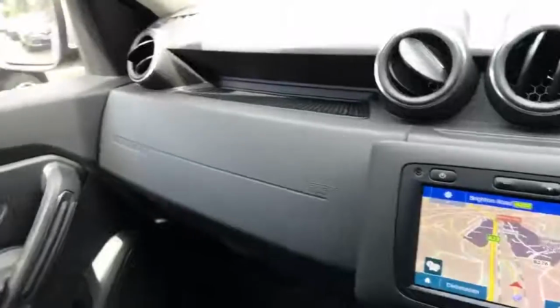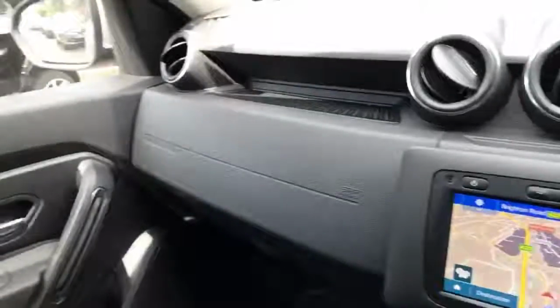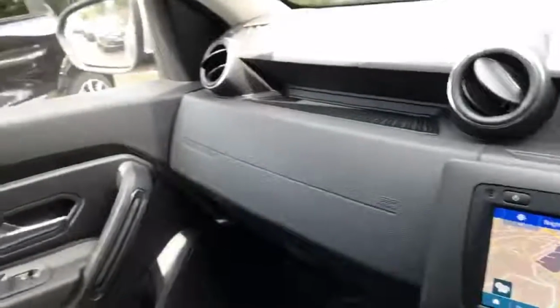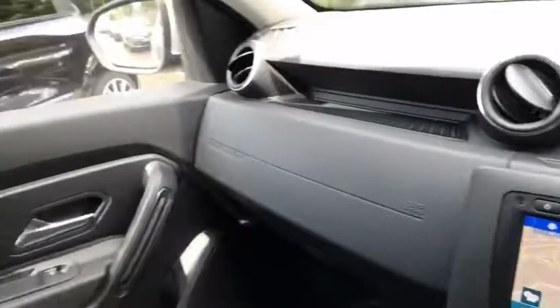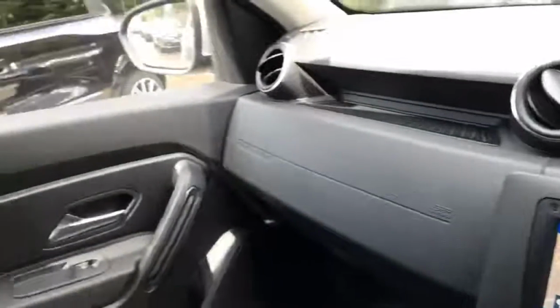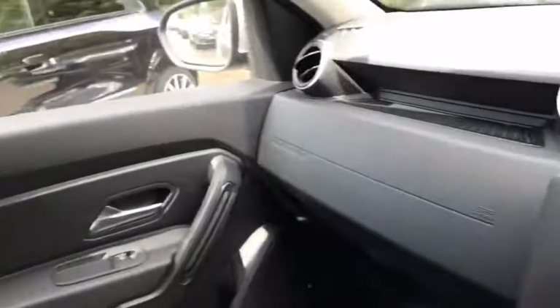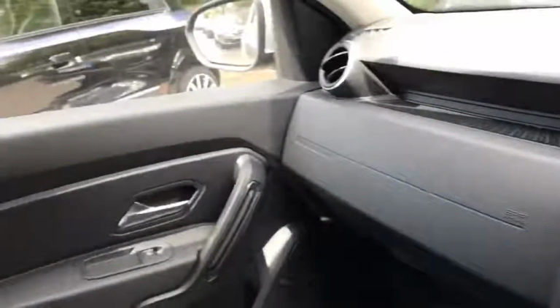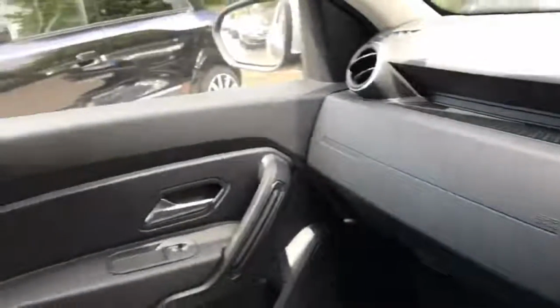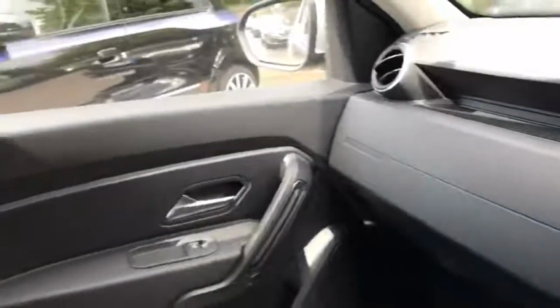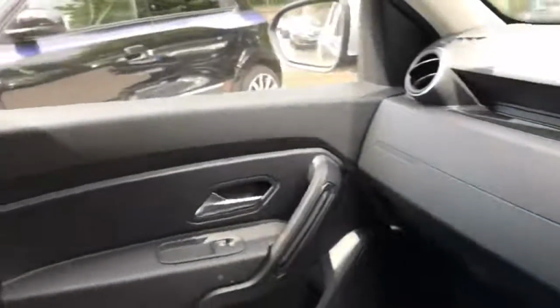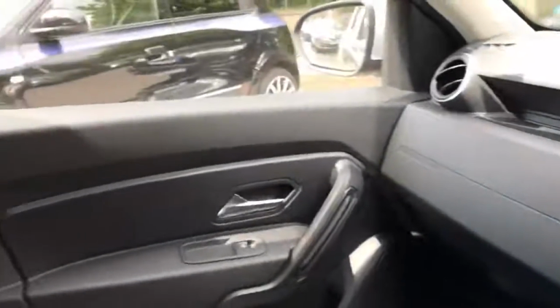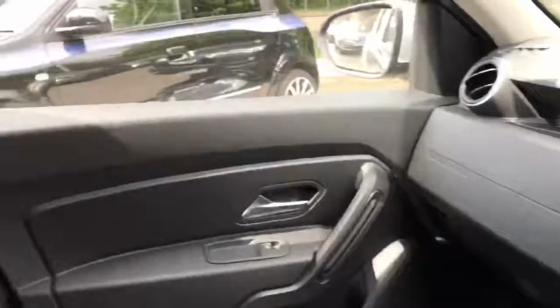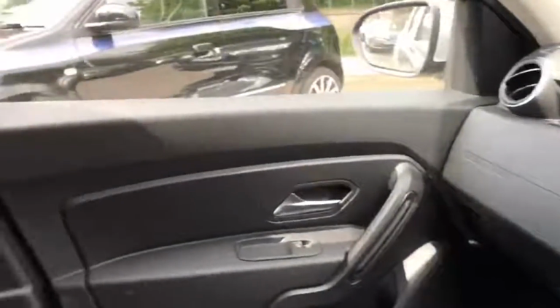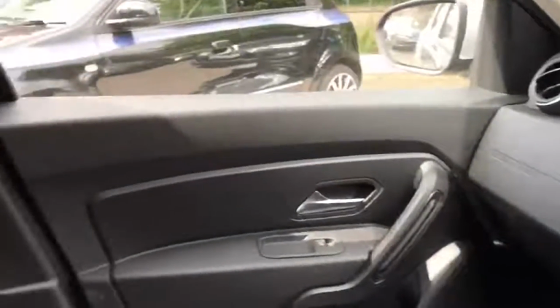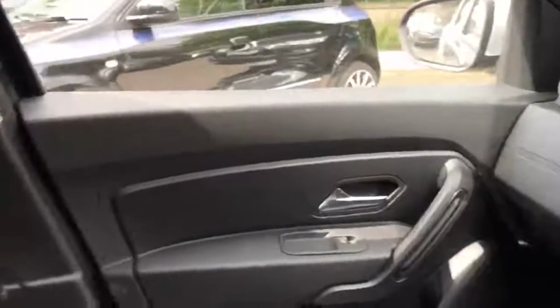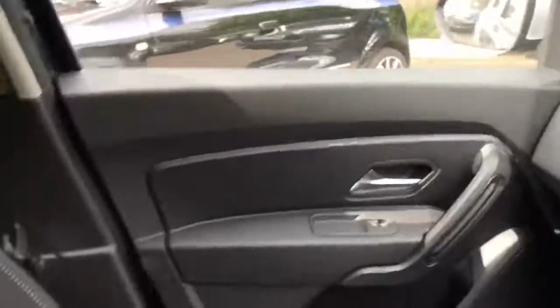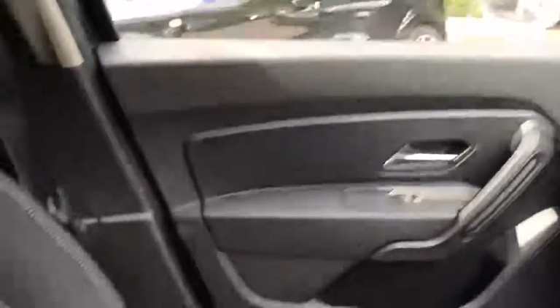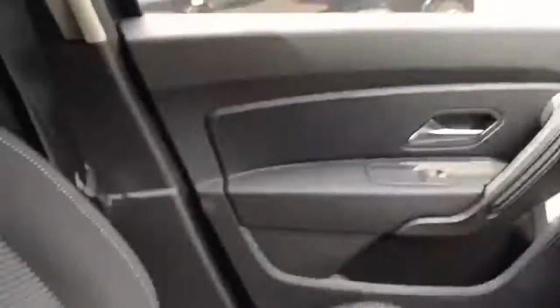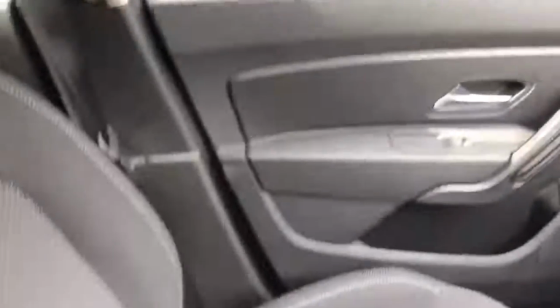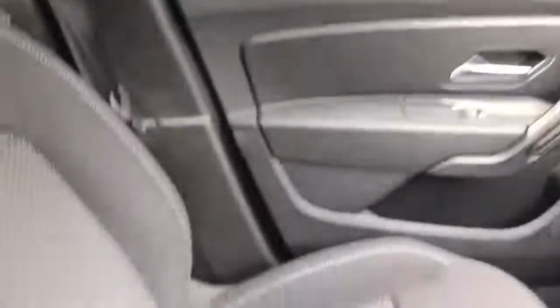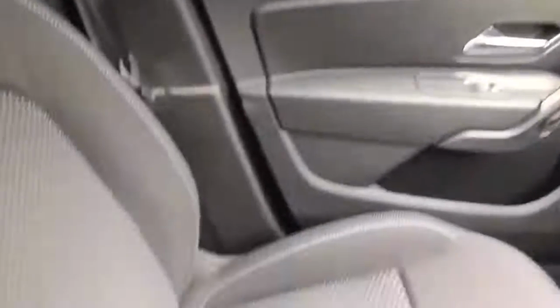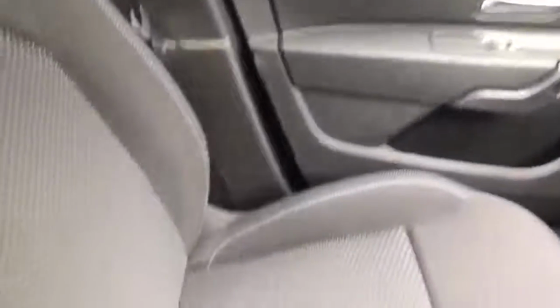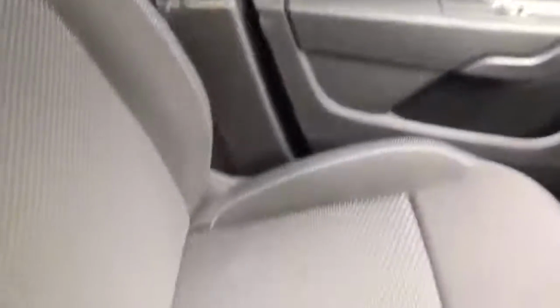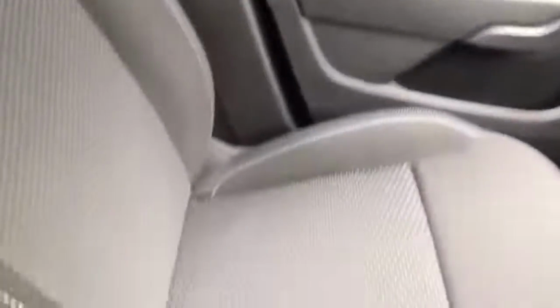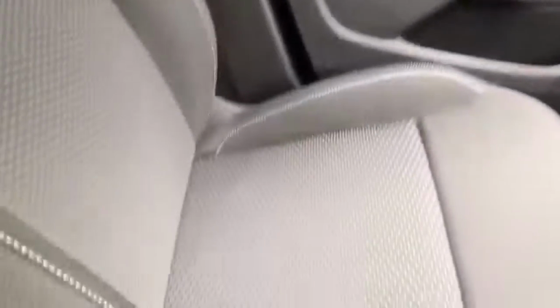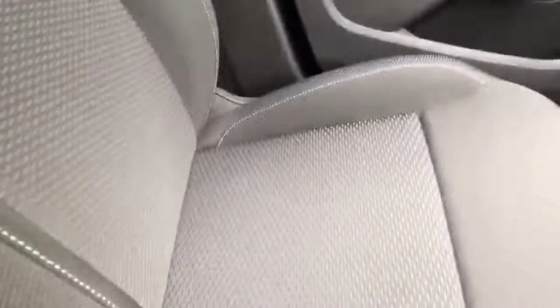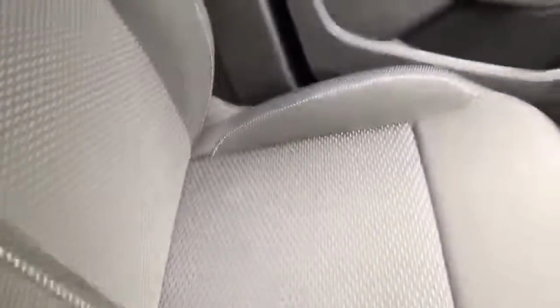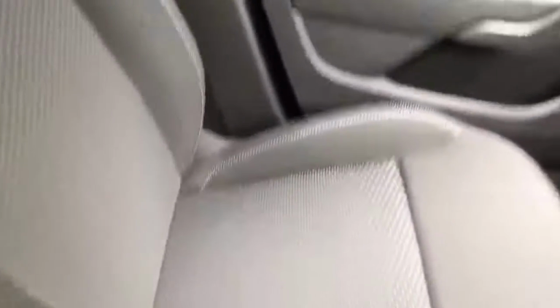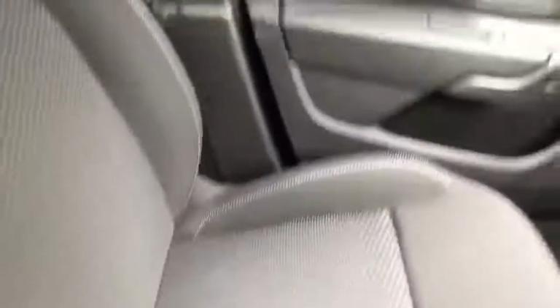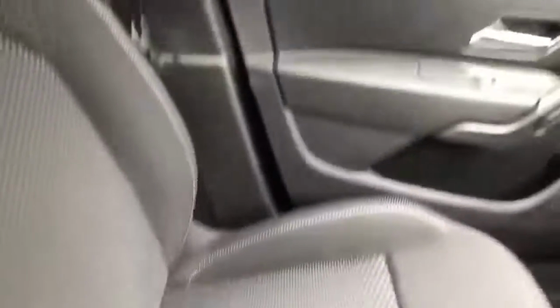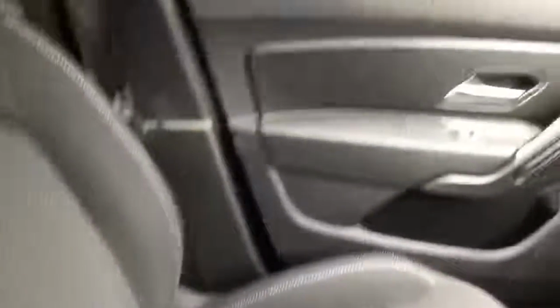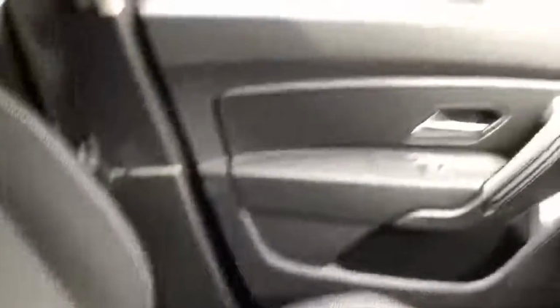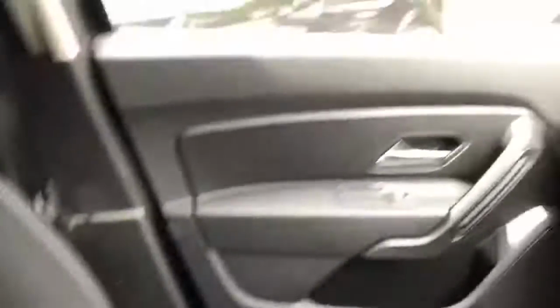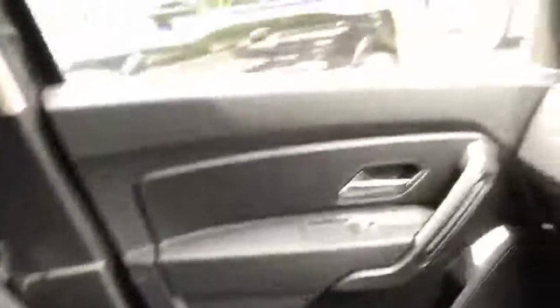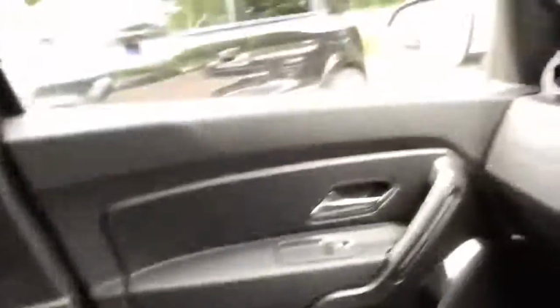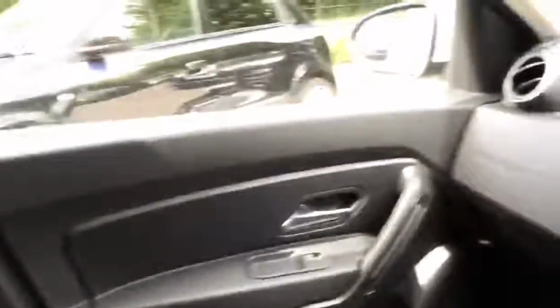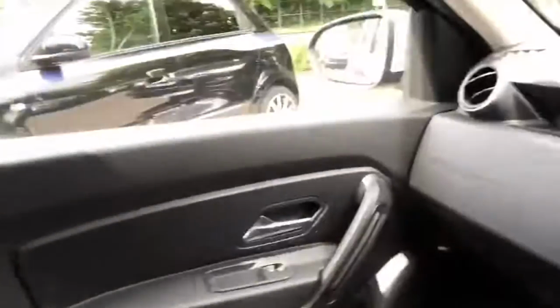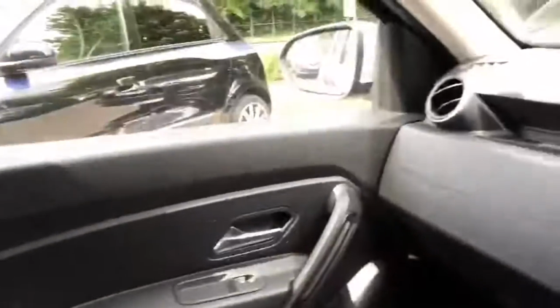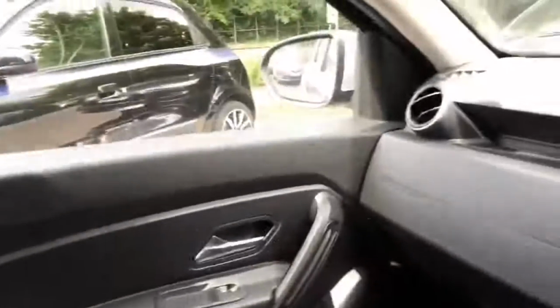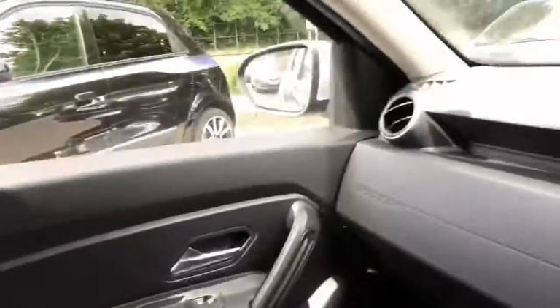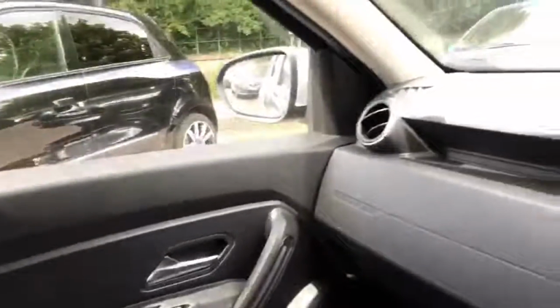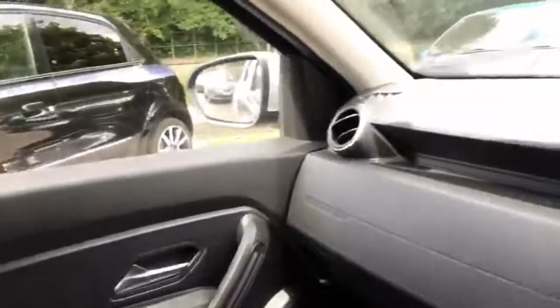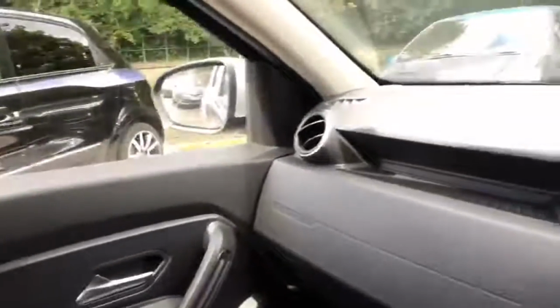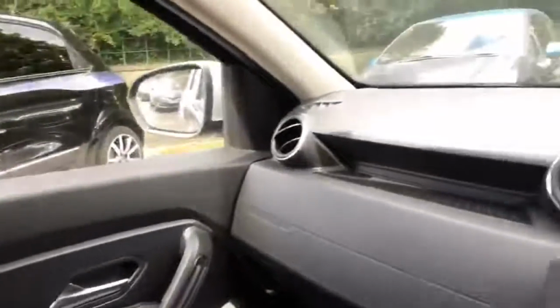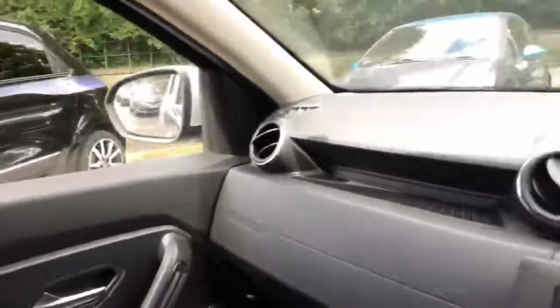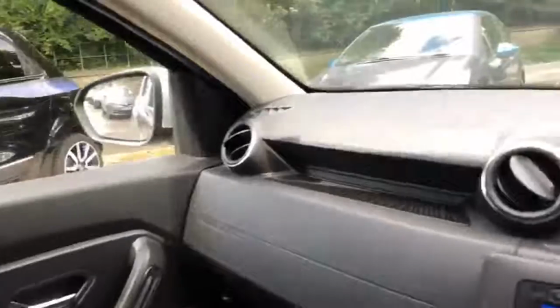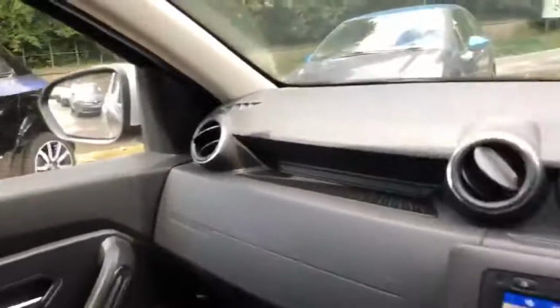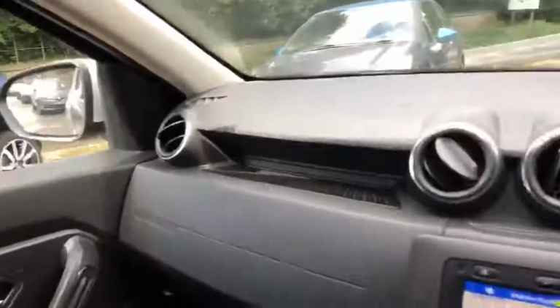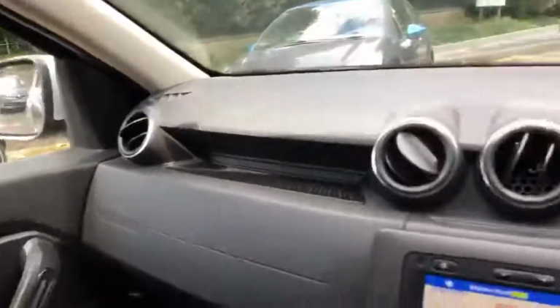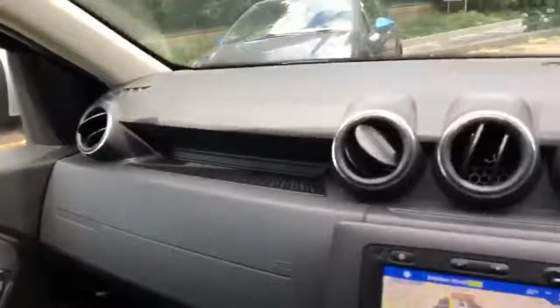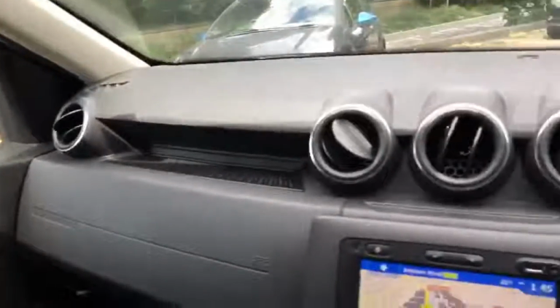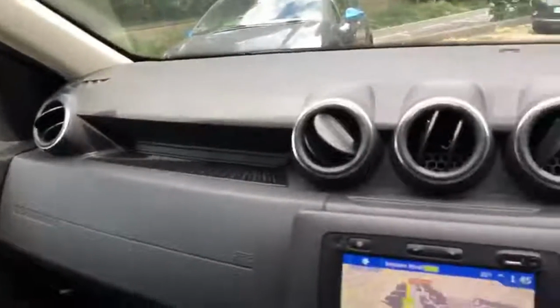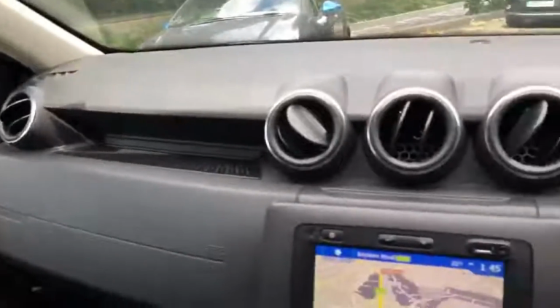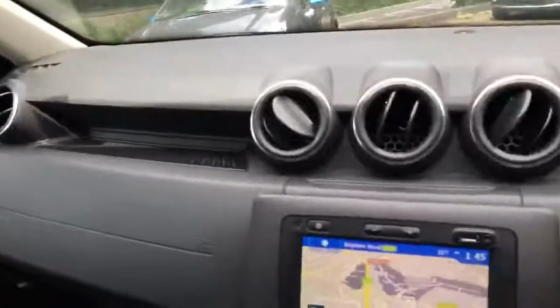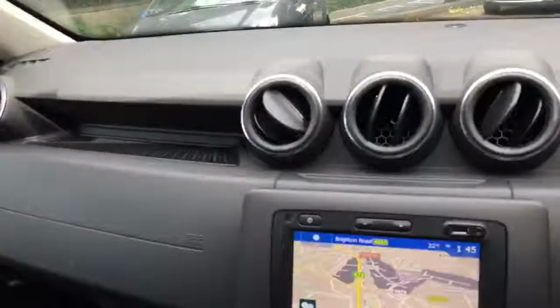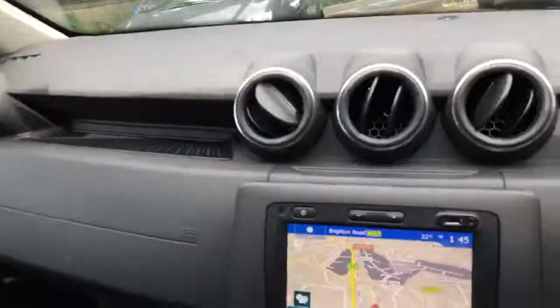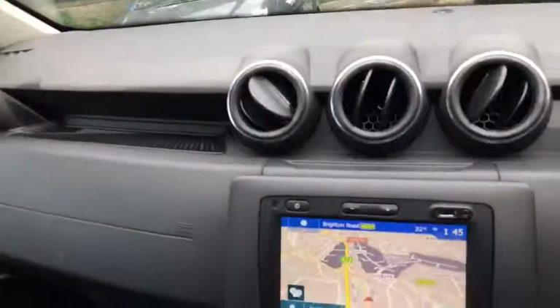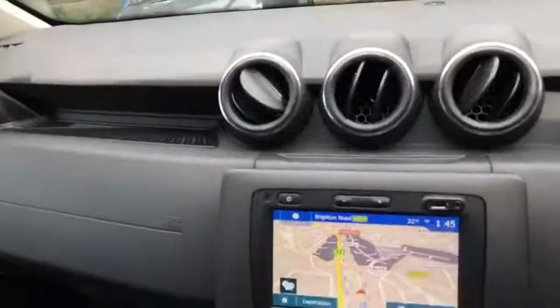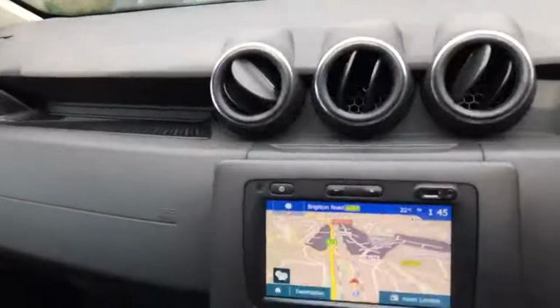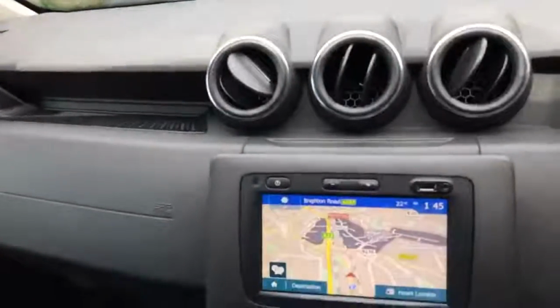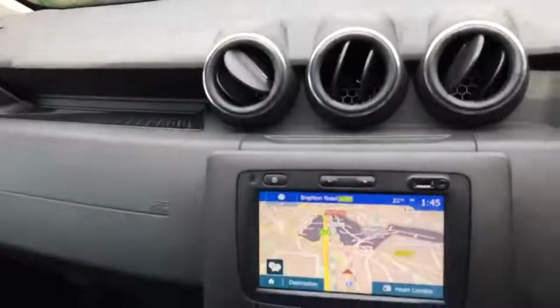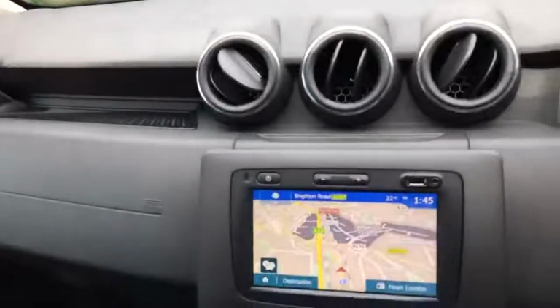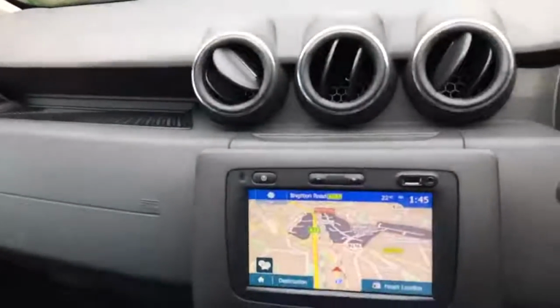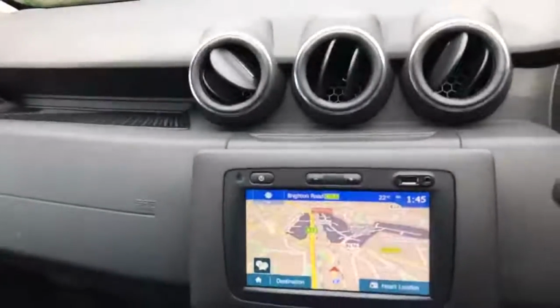As you can see, the condition of the car is as it should be being a demonstration vehicle — all nice and clean.